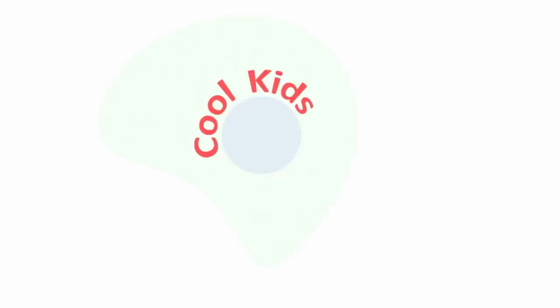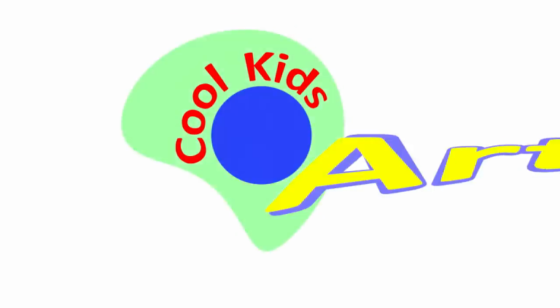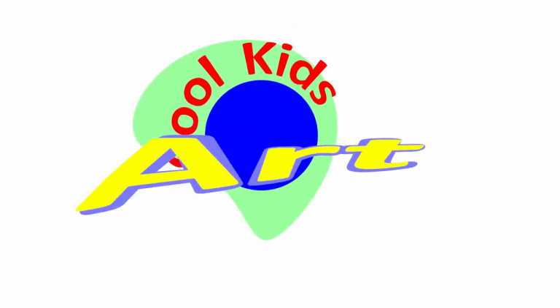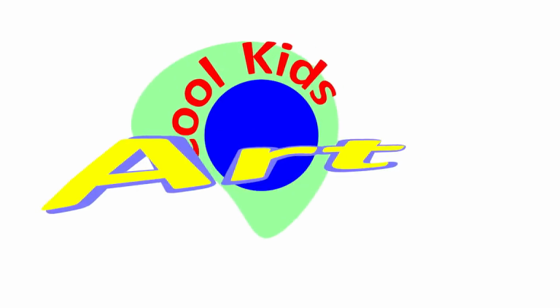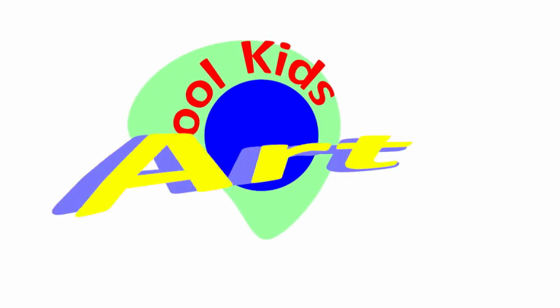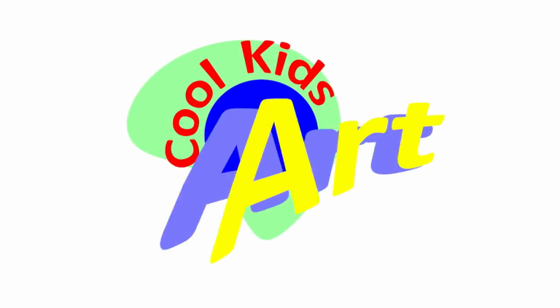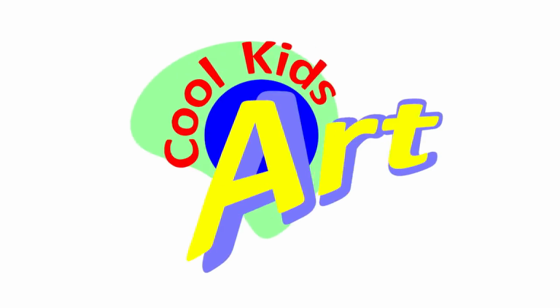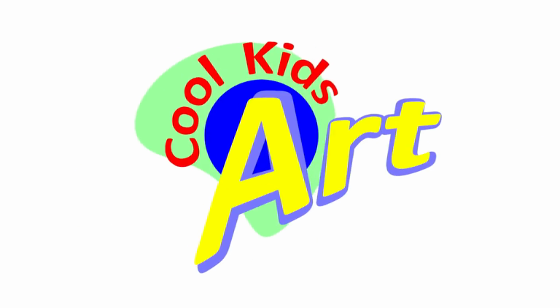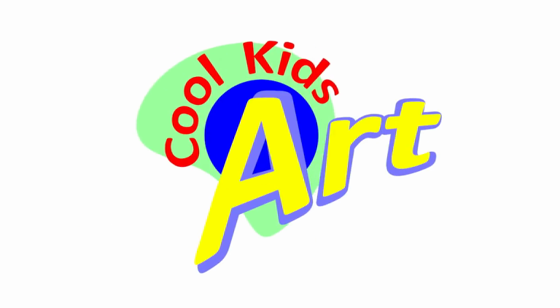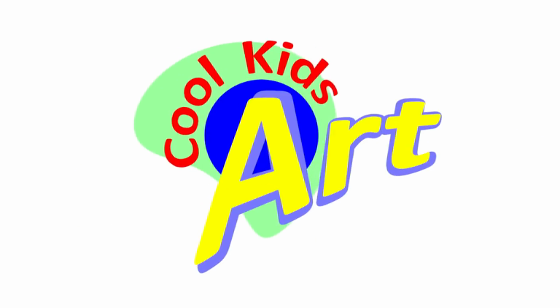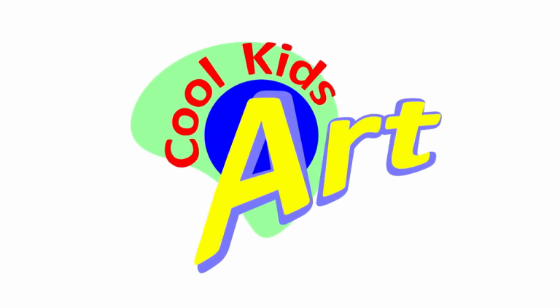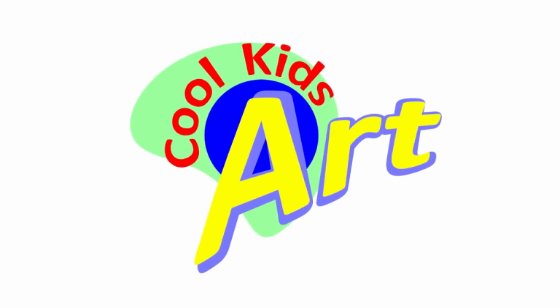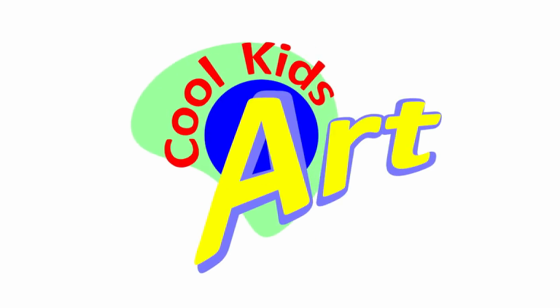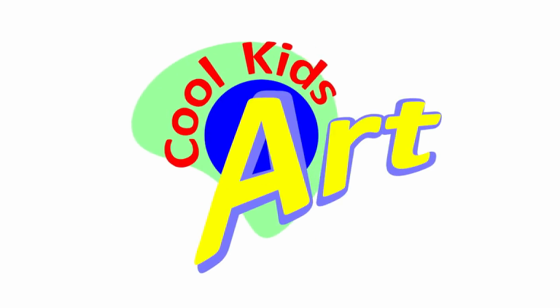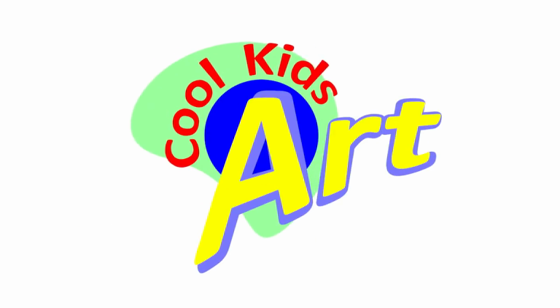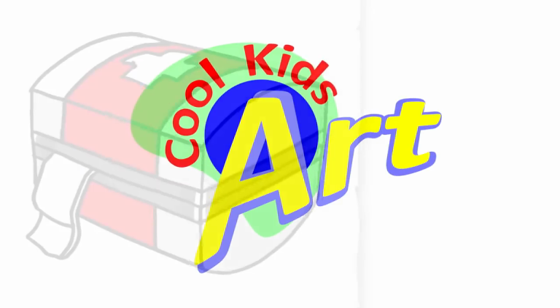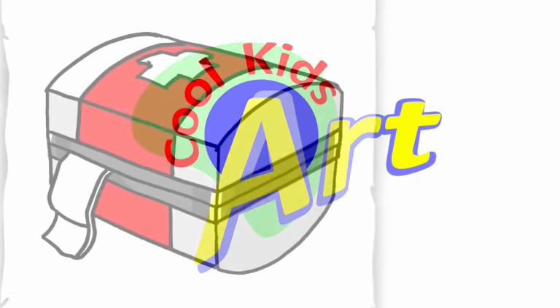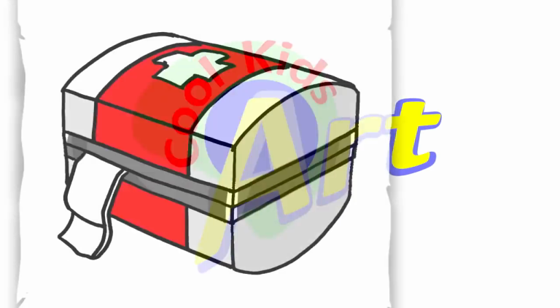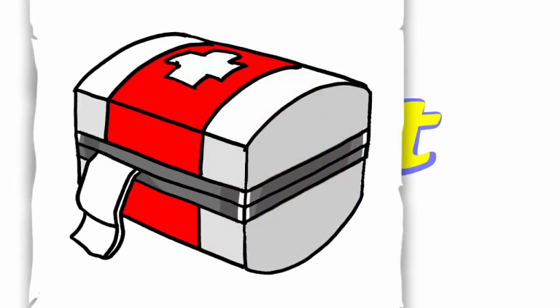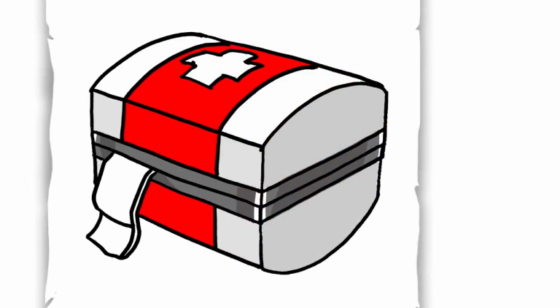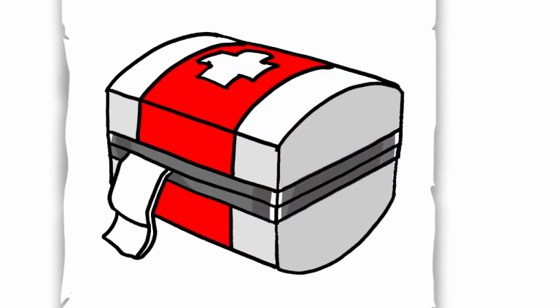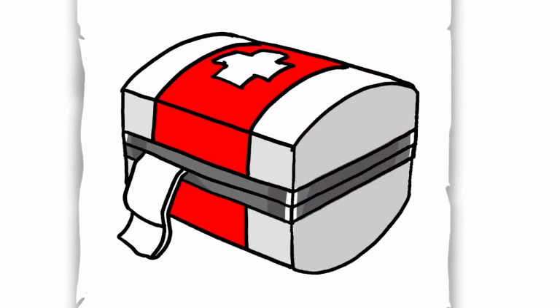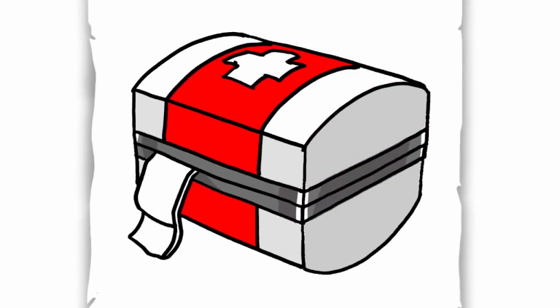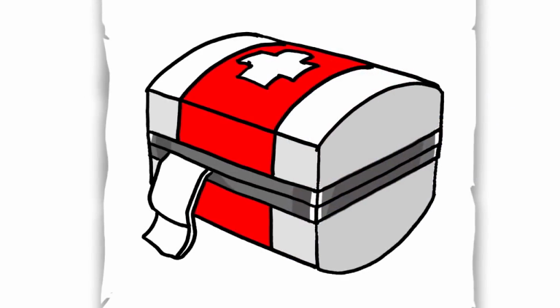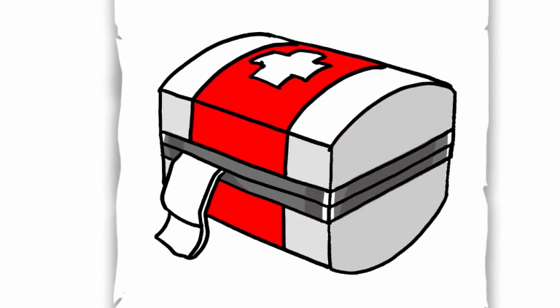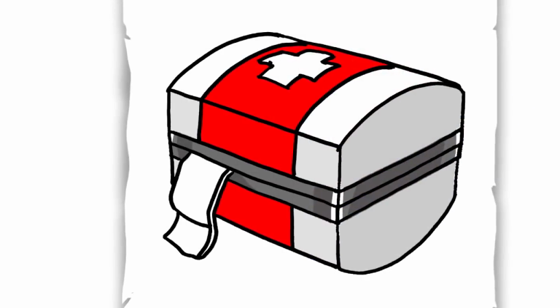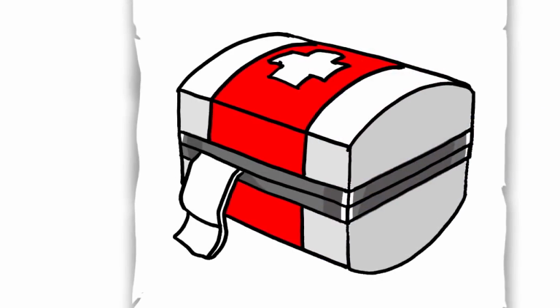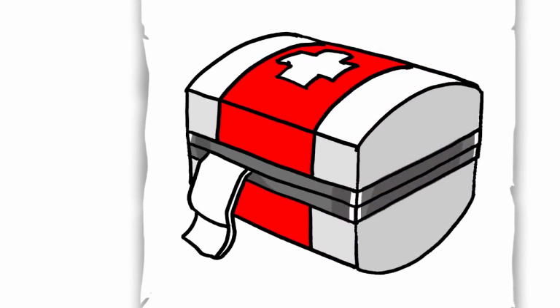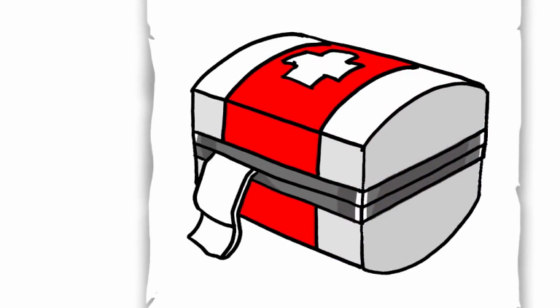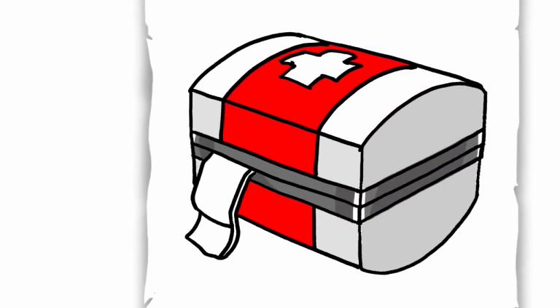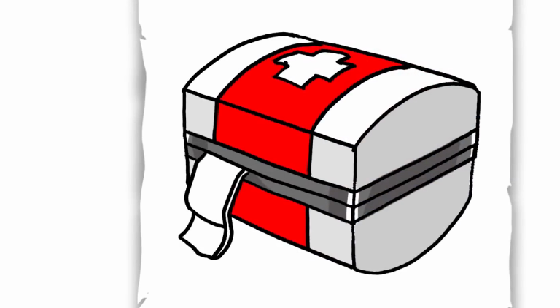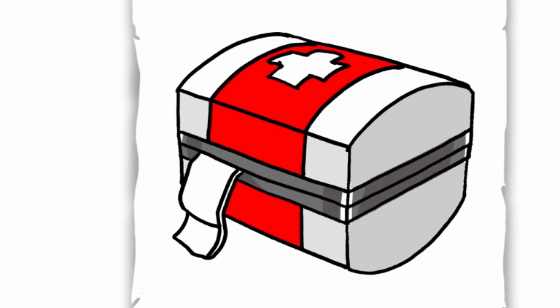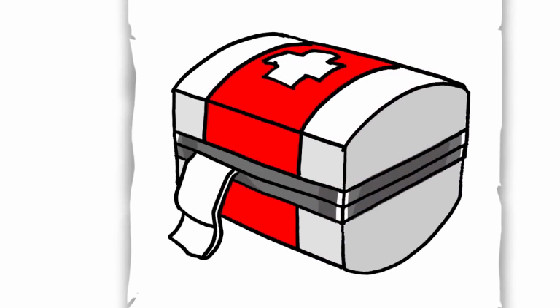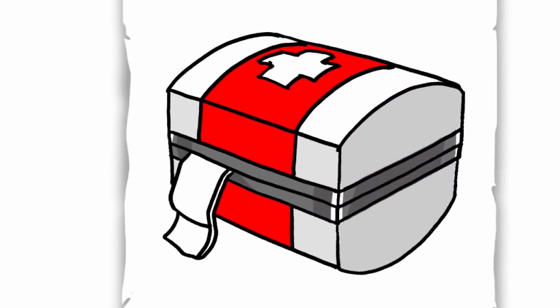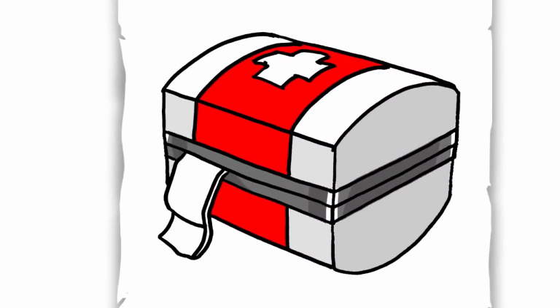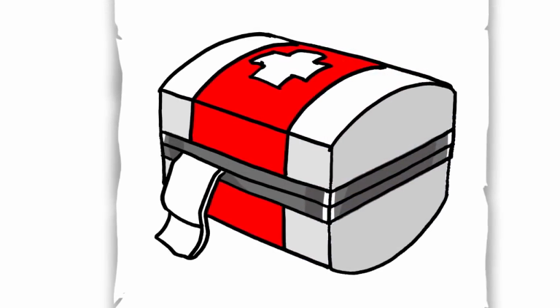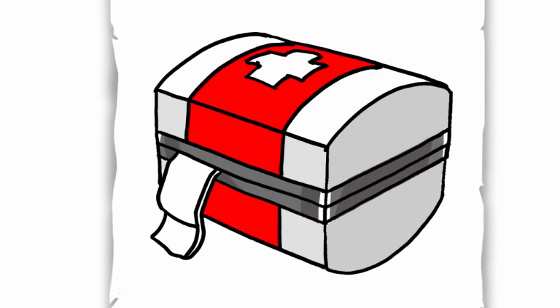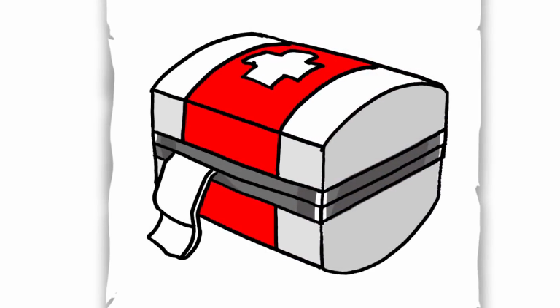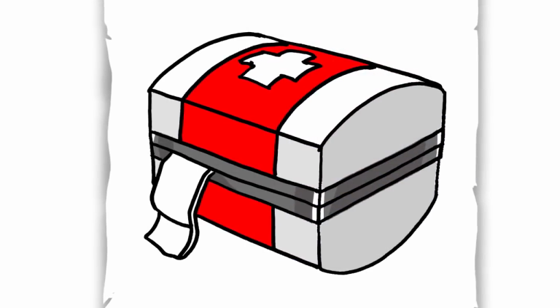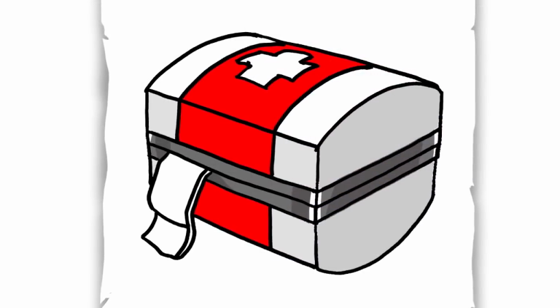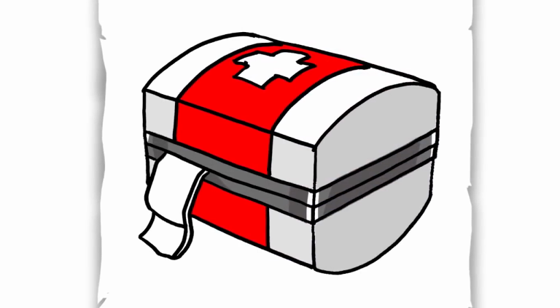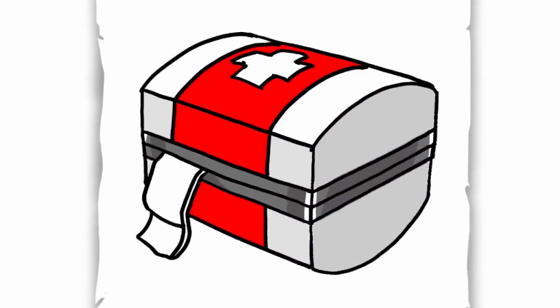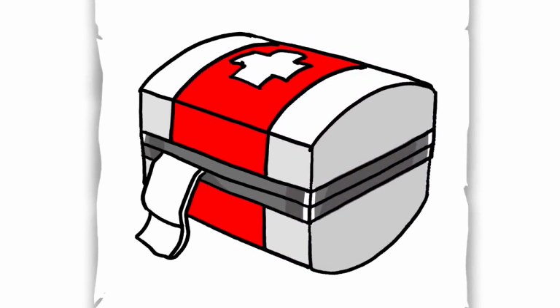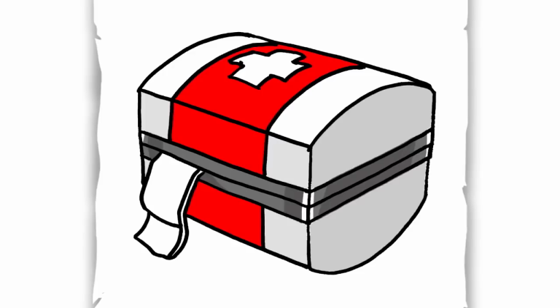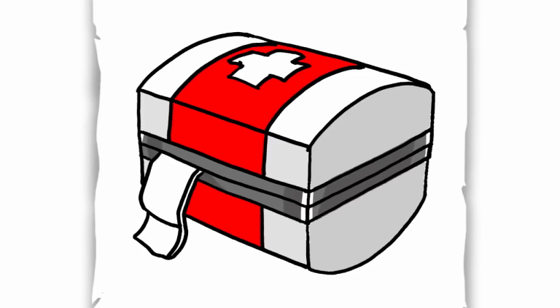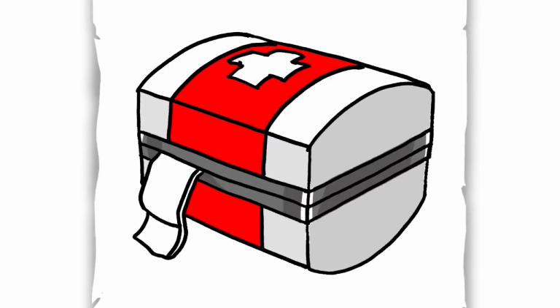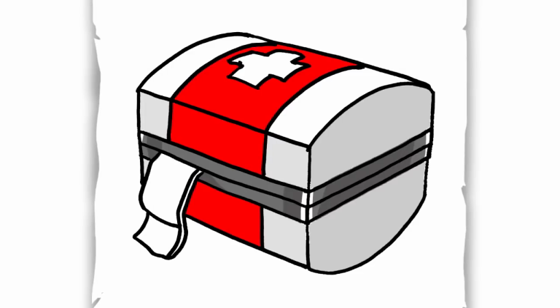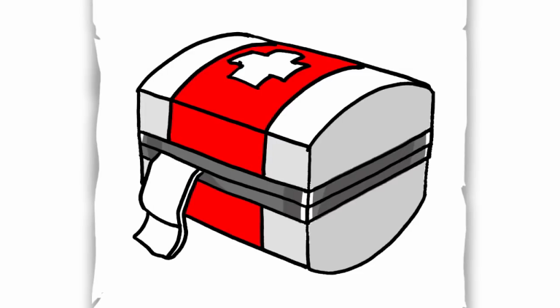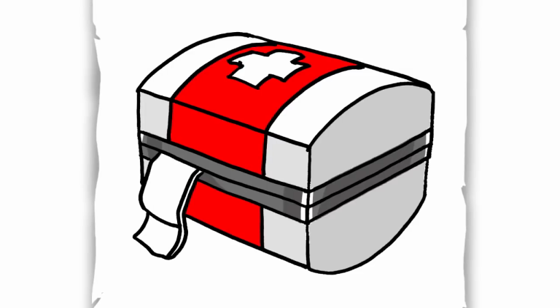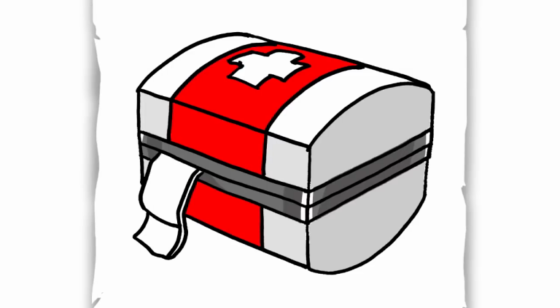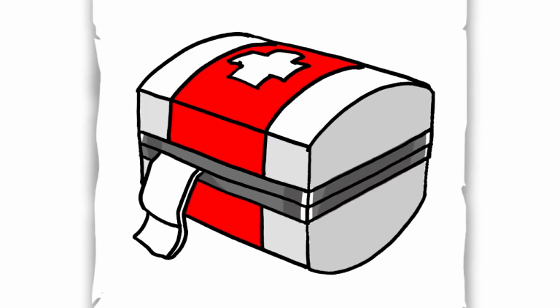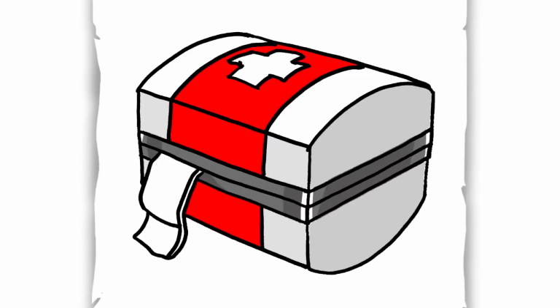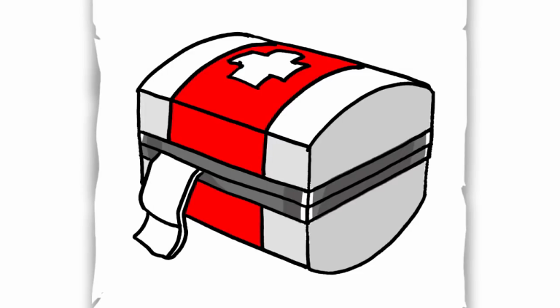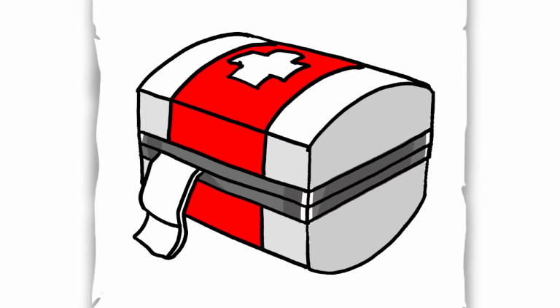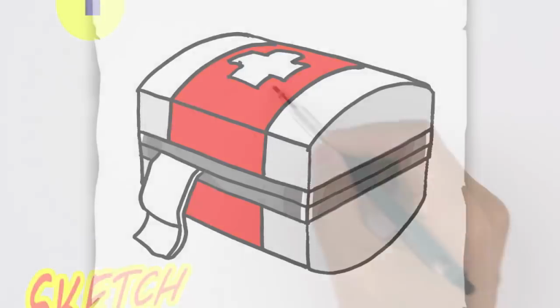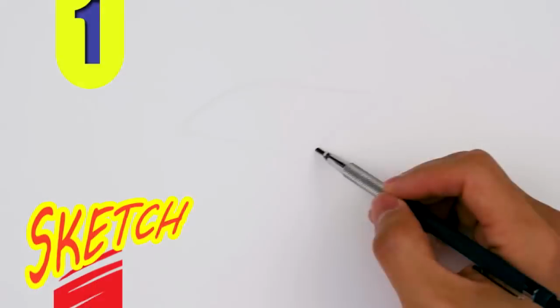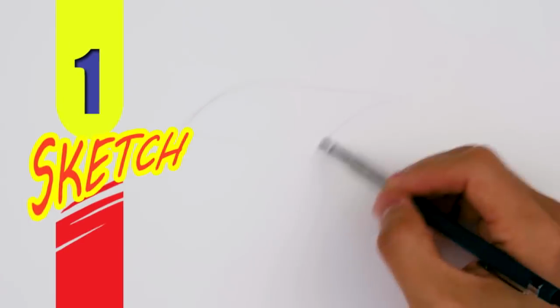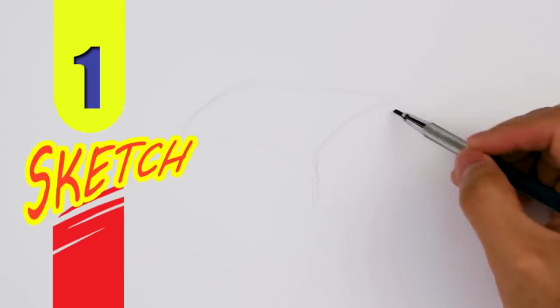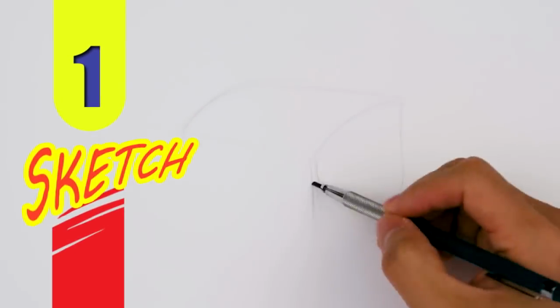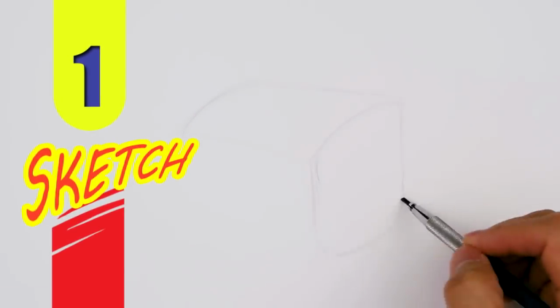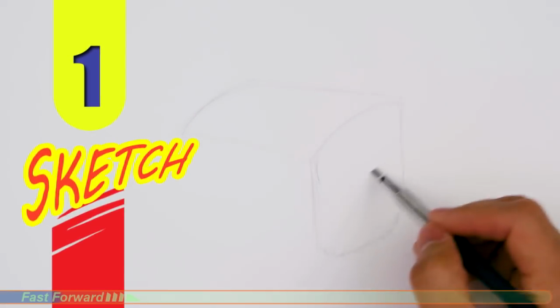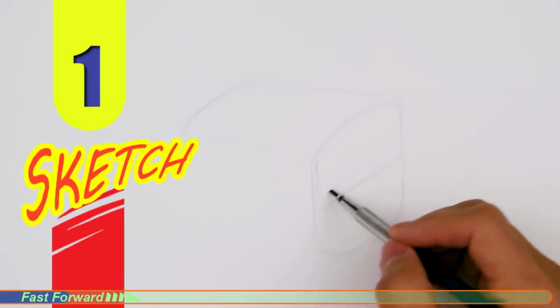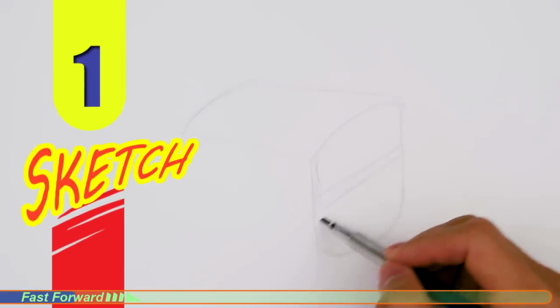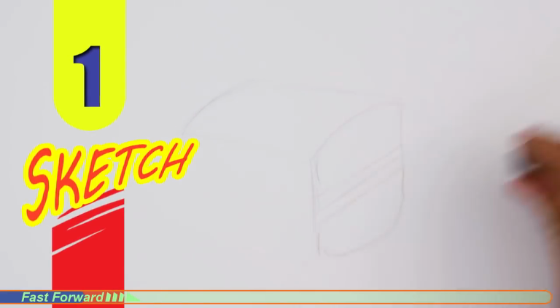Hey, welcome back to Kugit's Art and let's draw the med kit from Fortnite. So let's get started with a quick sketch and then I will show you line by line on how you can draw this.